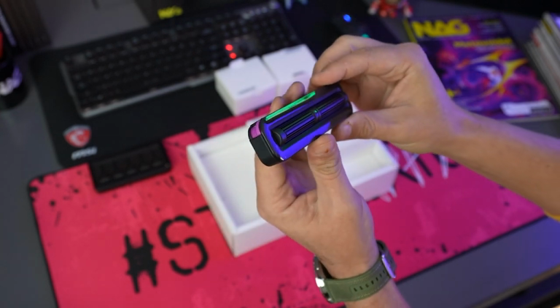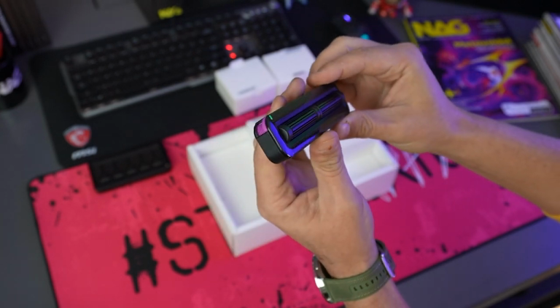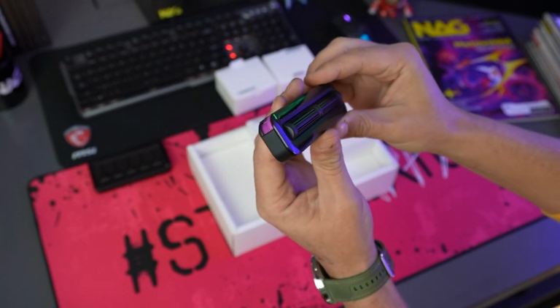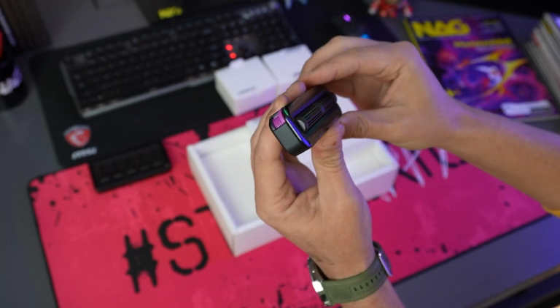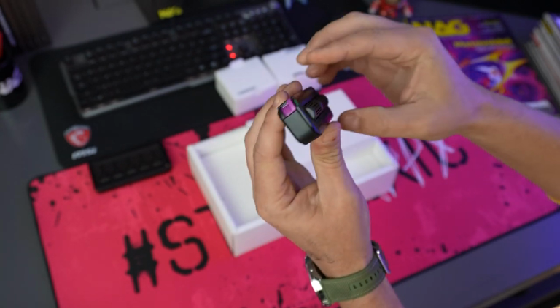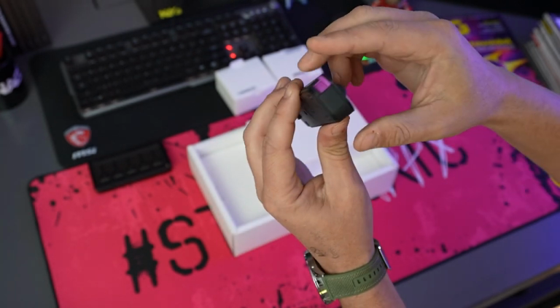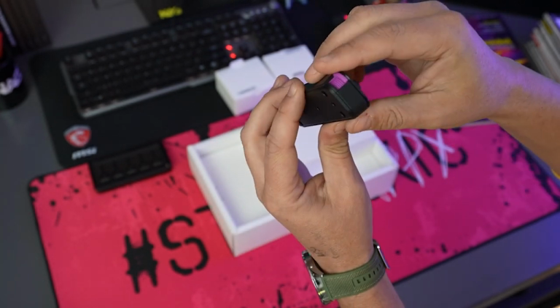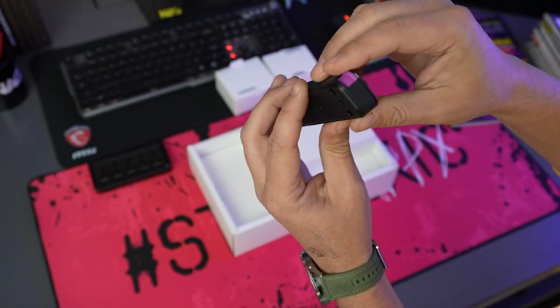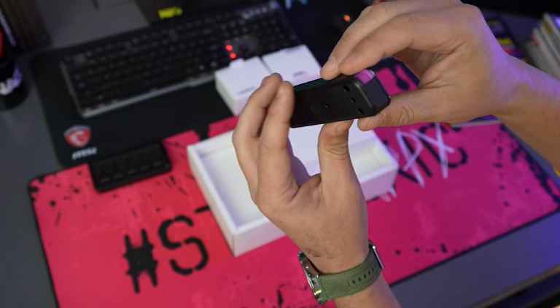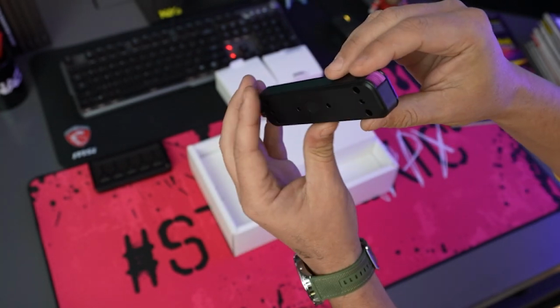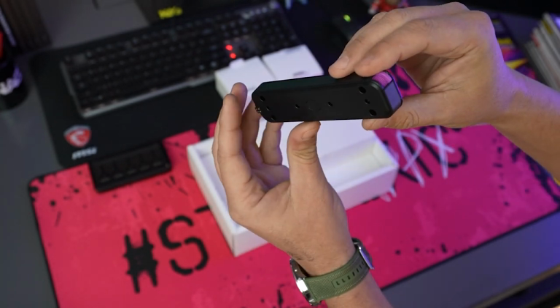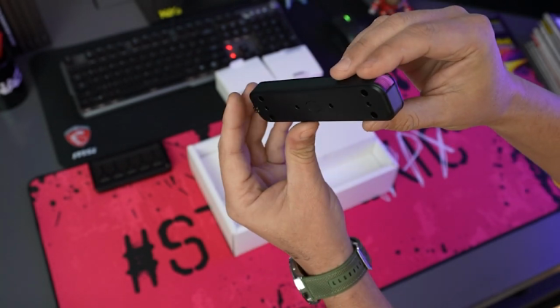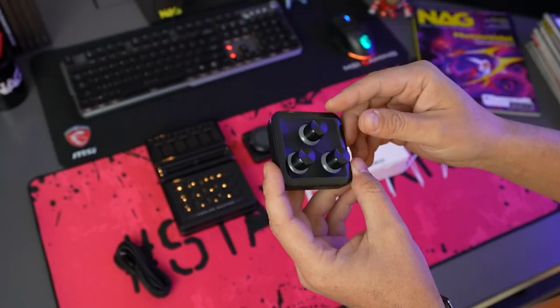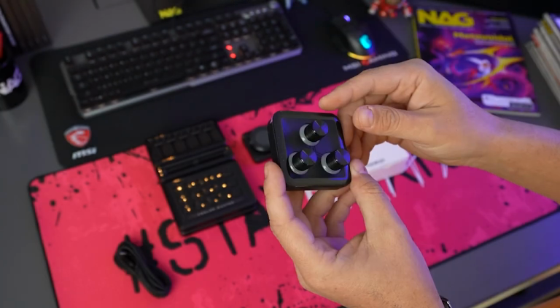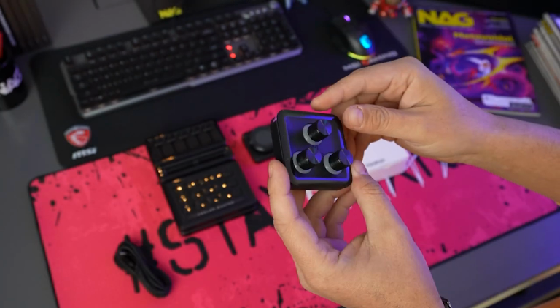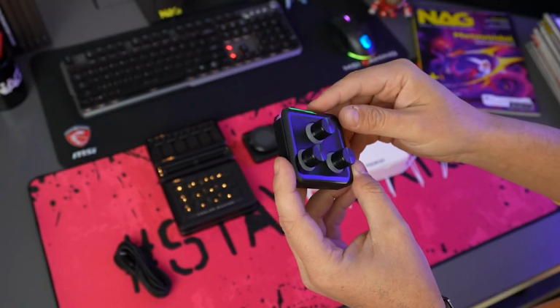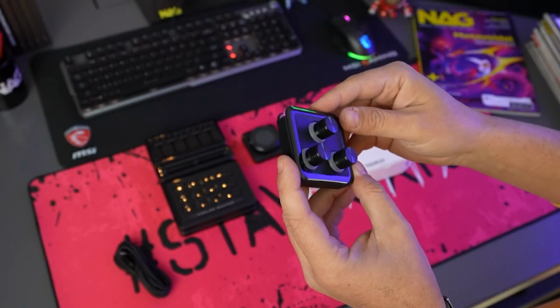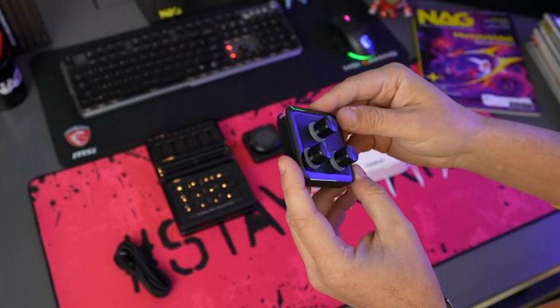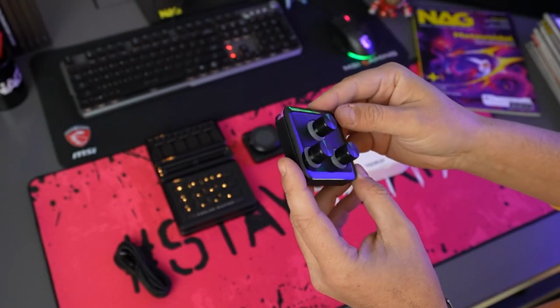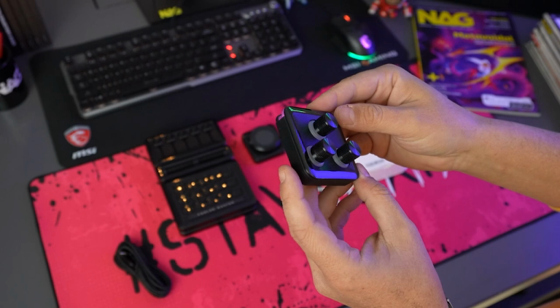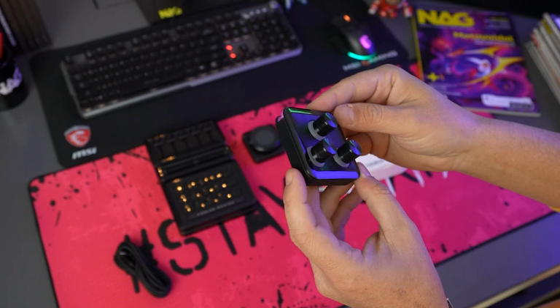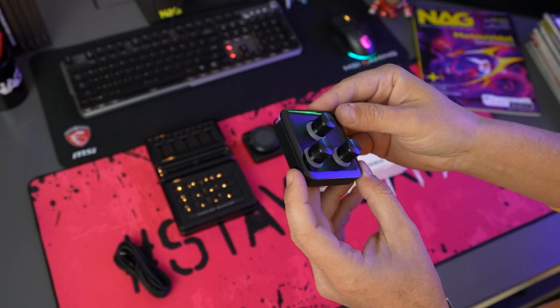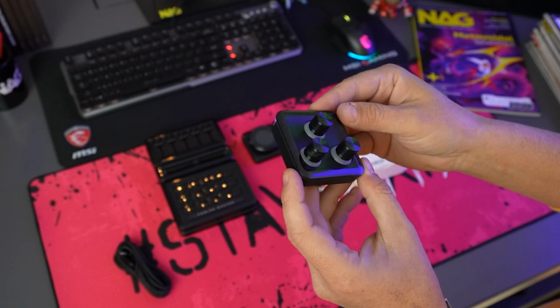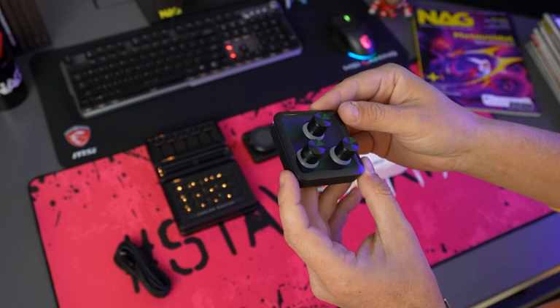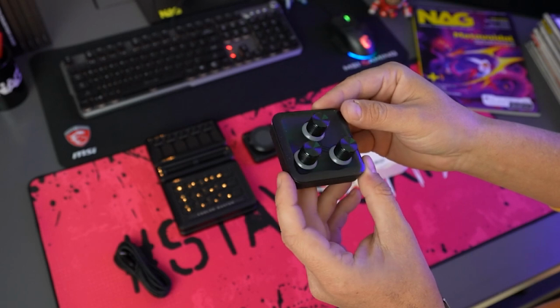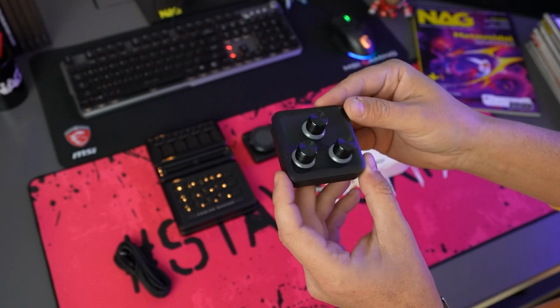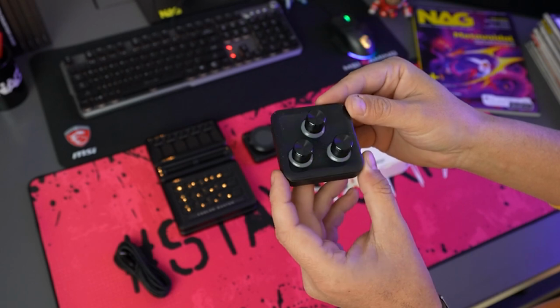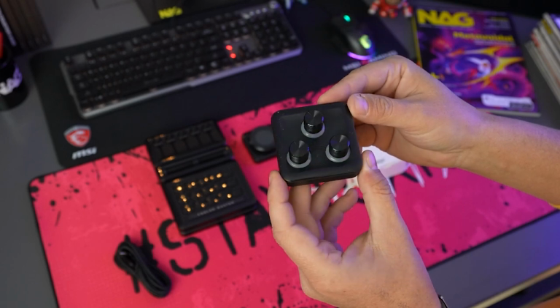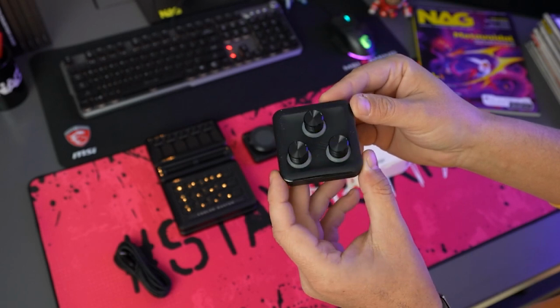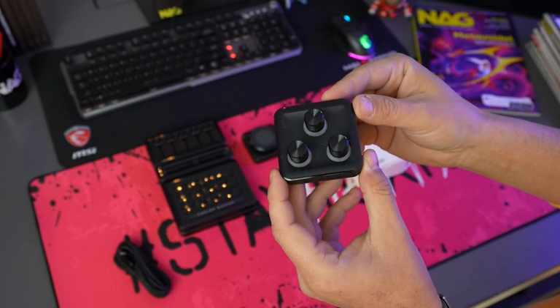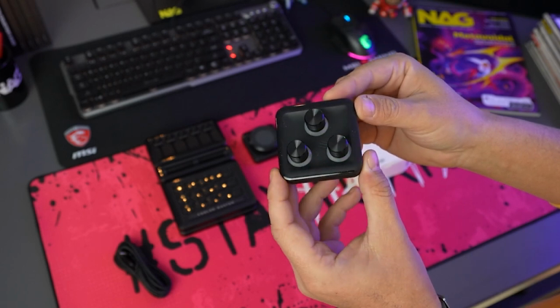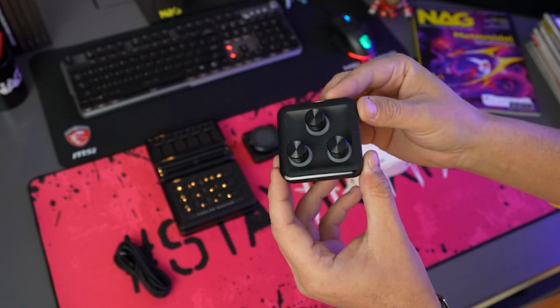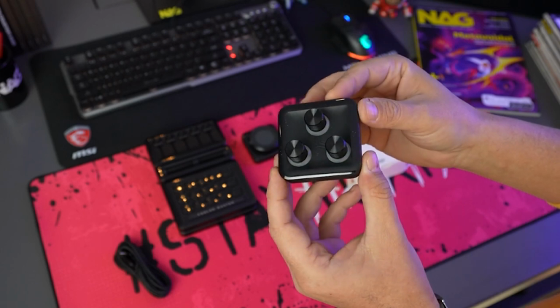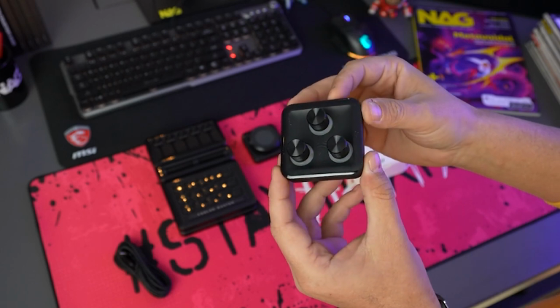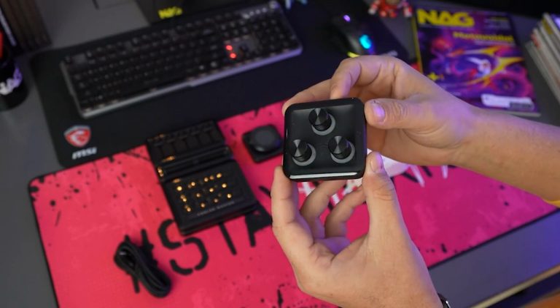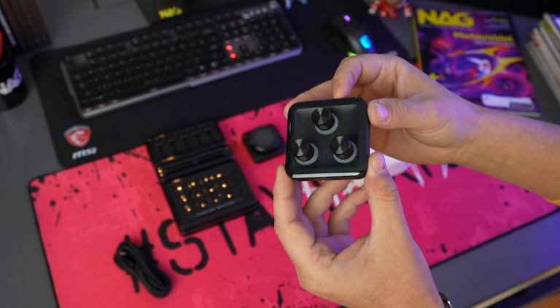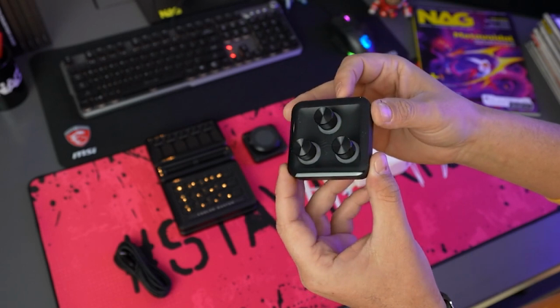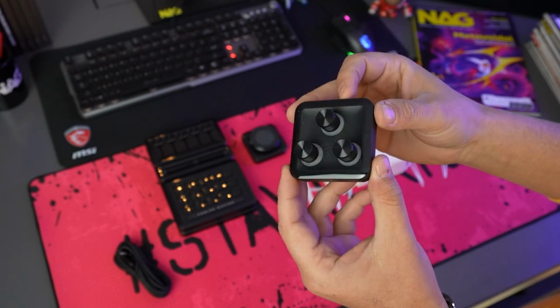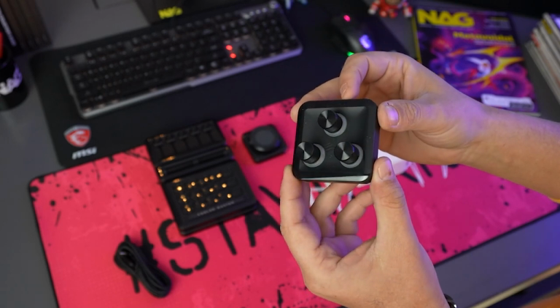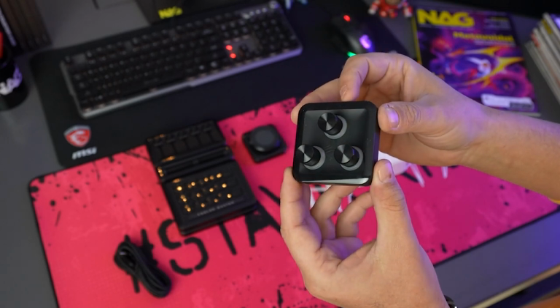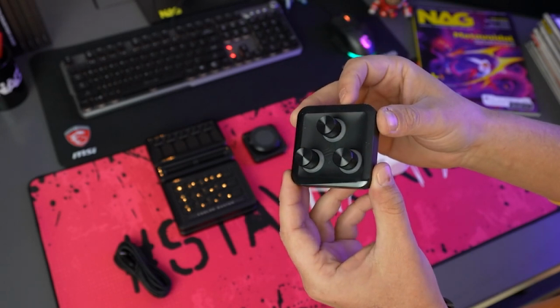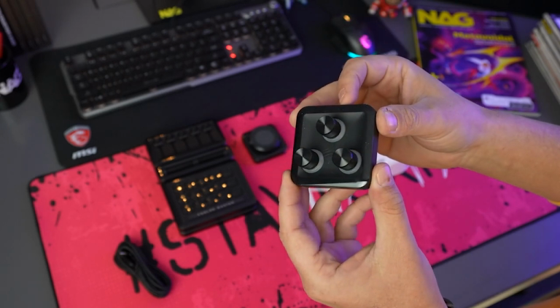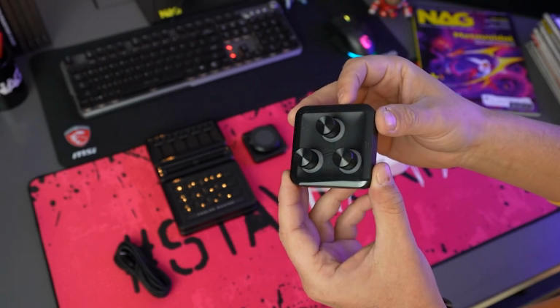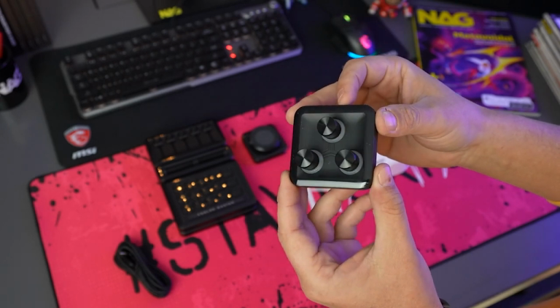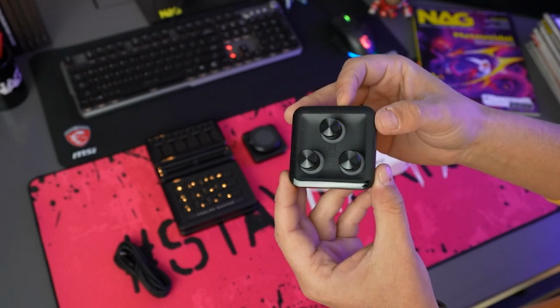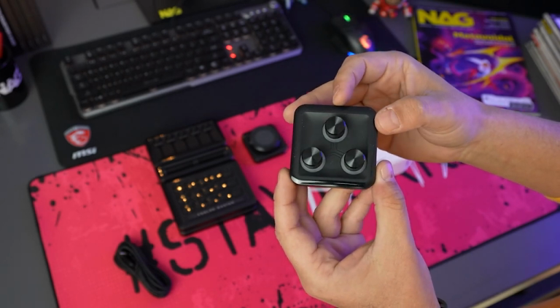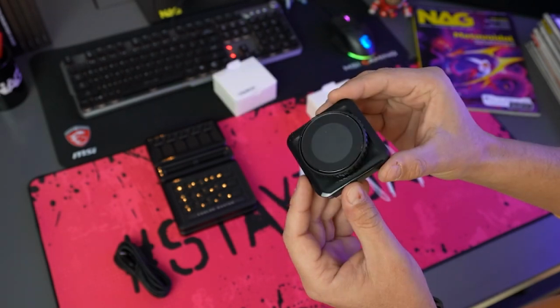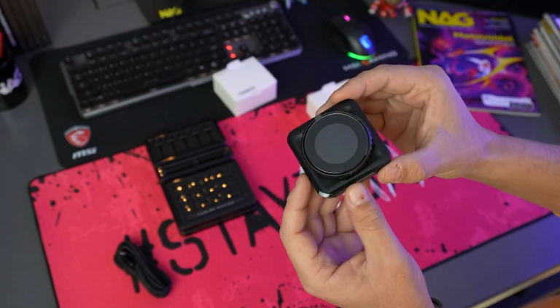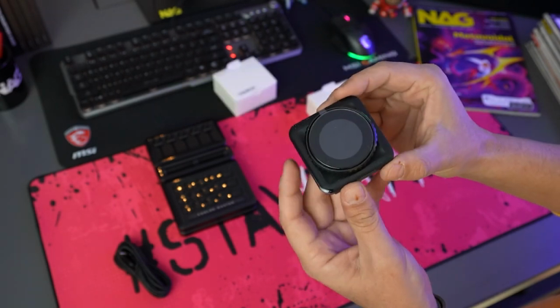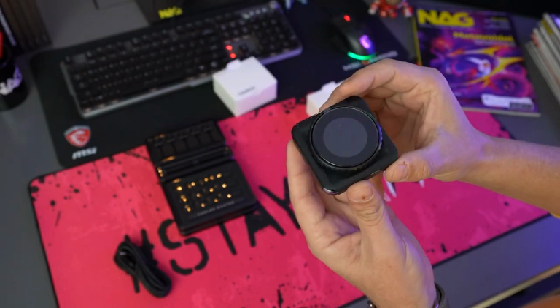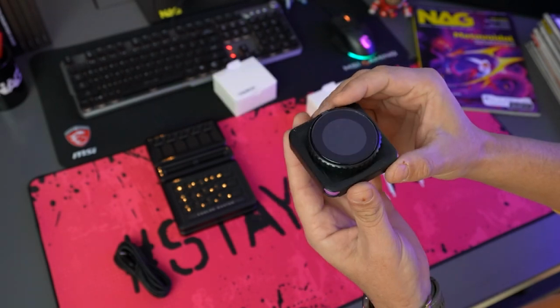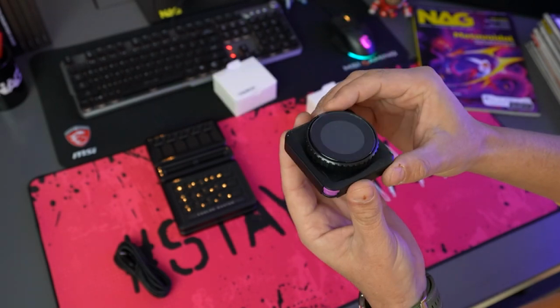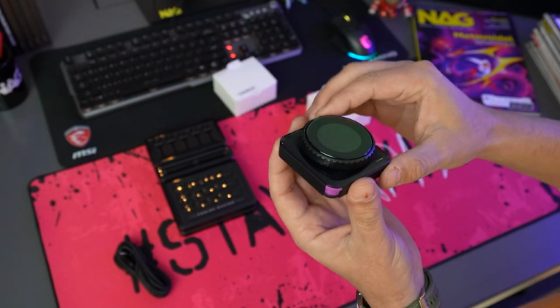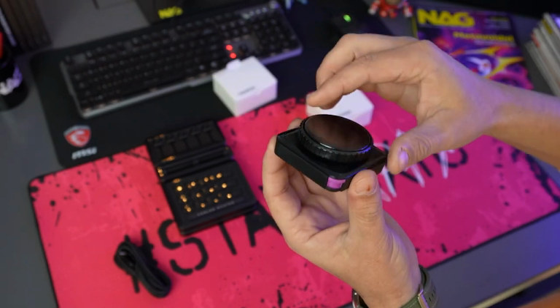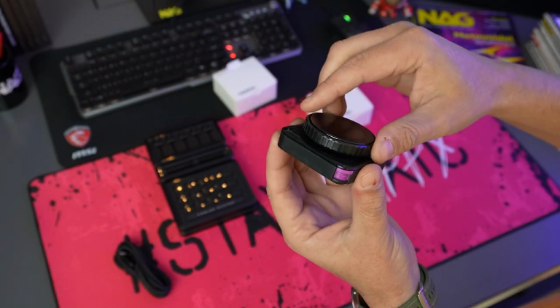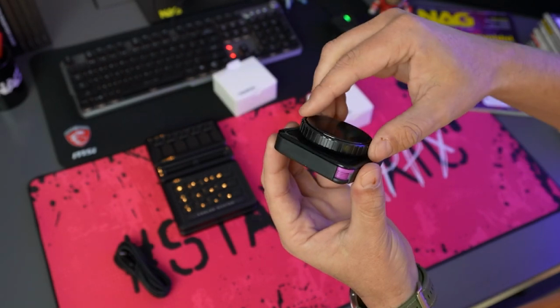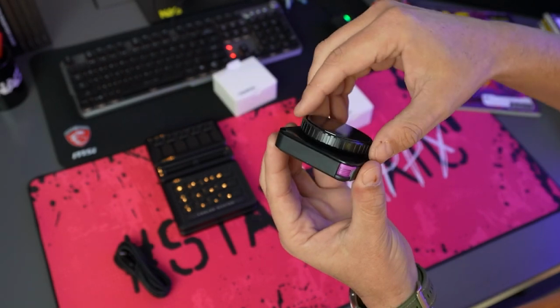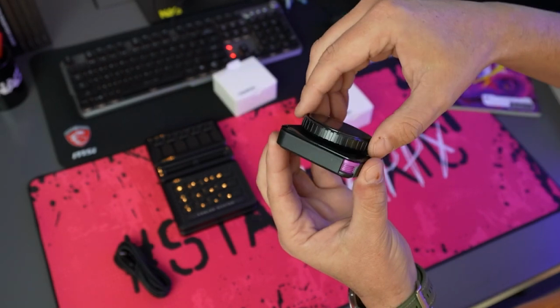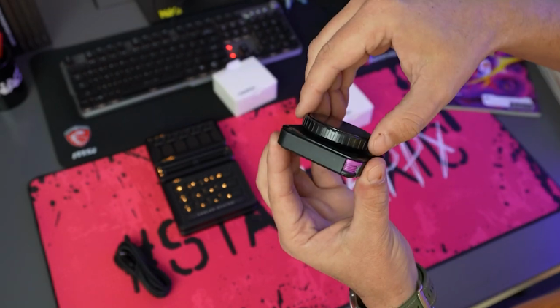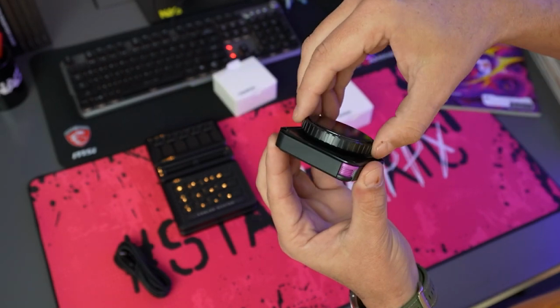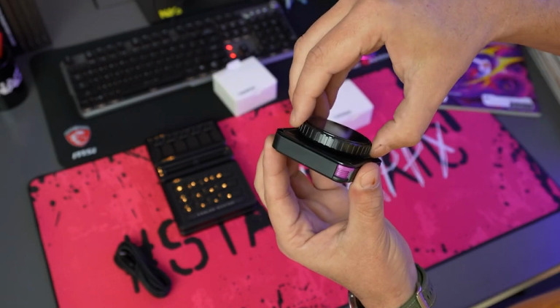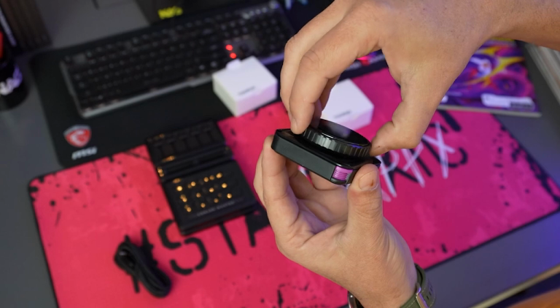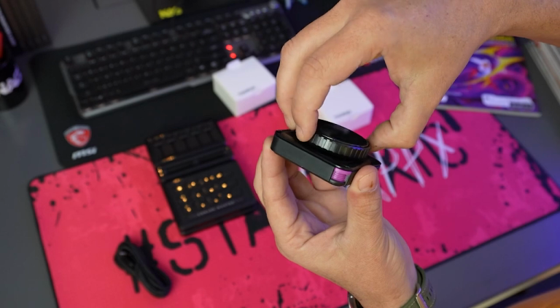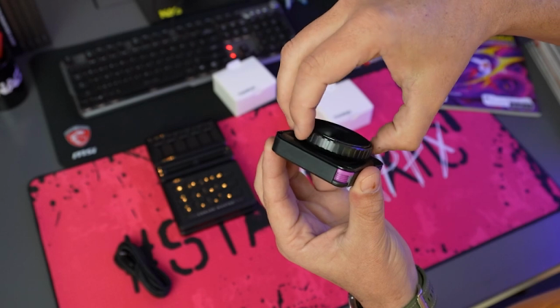Apart from the base module, there are also two add-ons available at launch: a 3-dial module and a large LED dial with a customizable display.